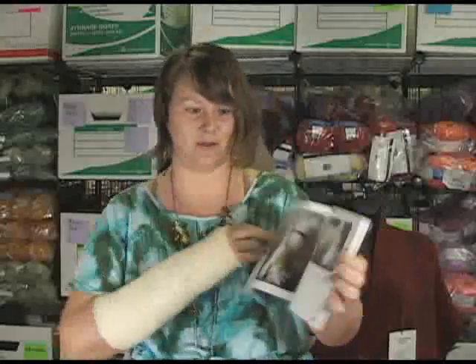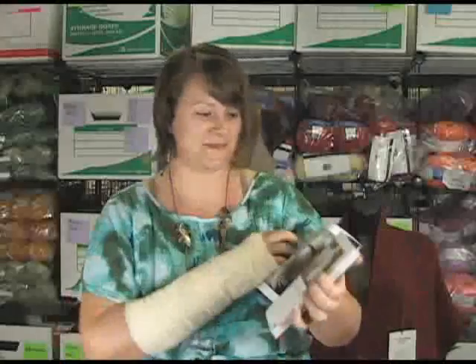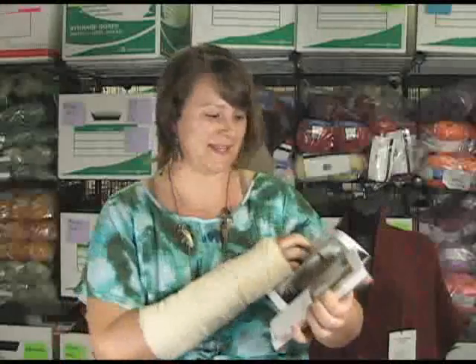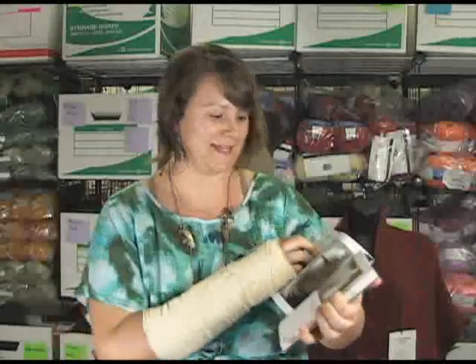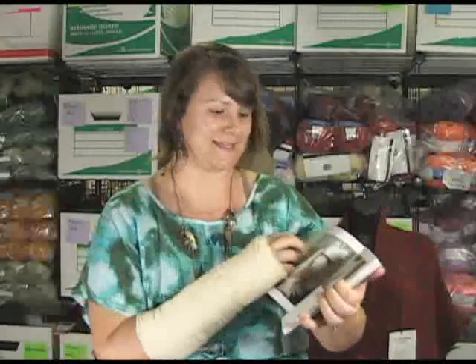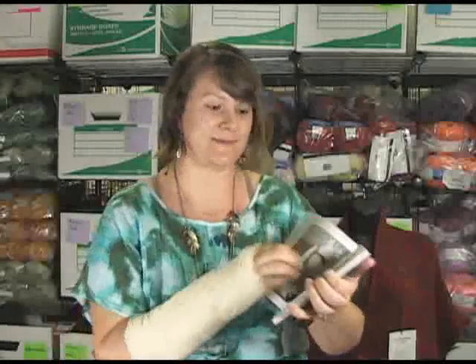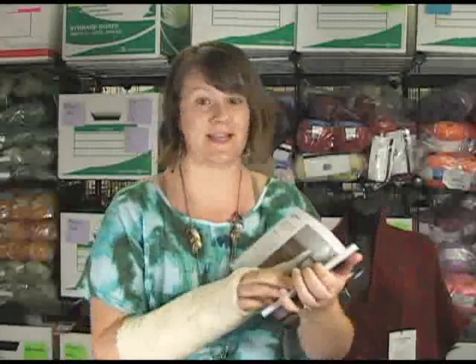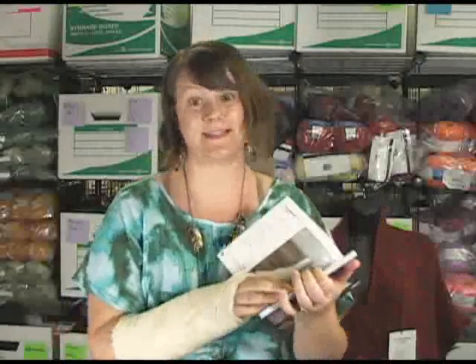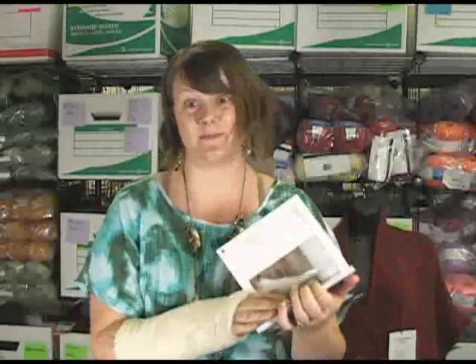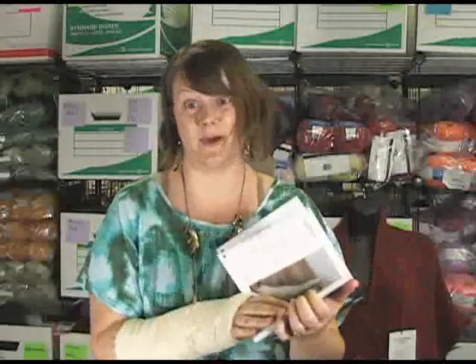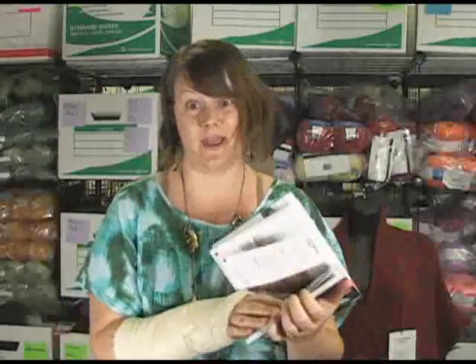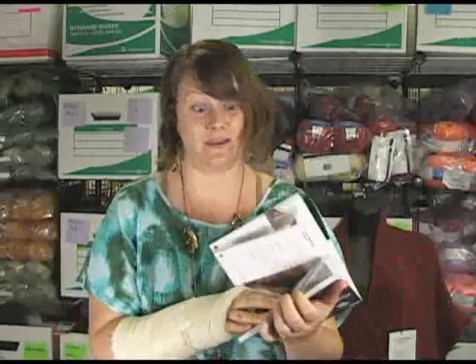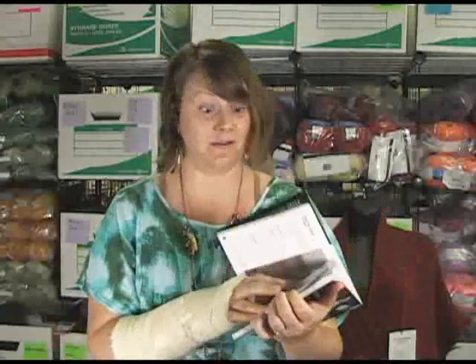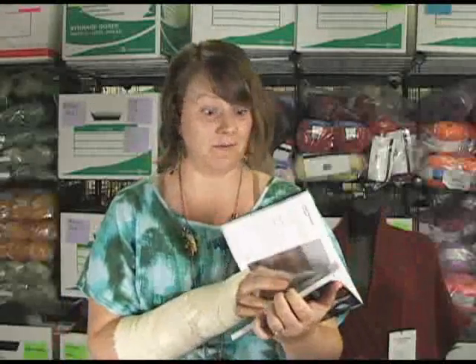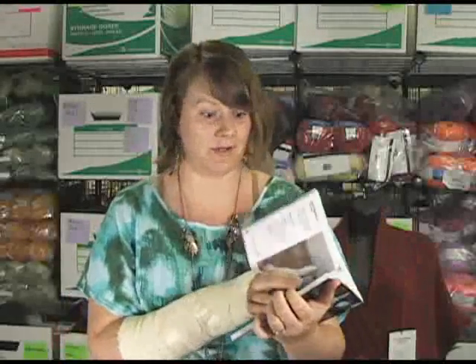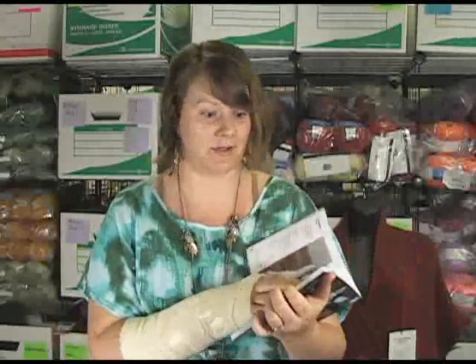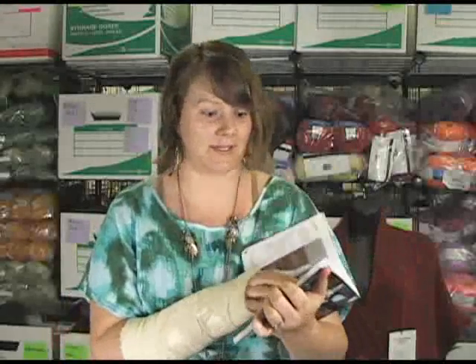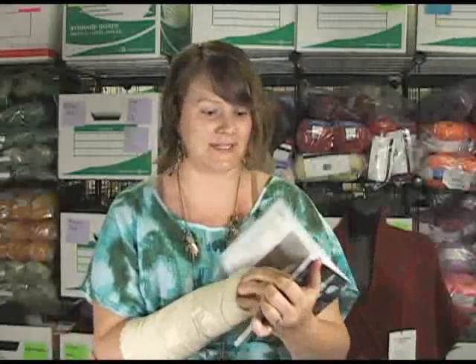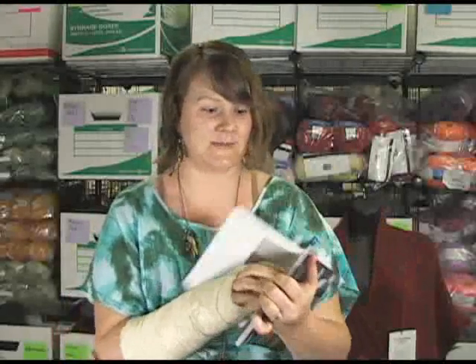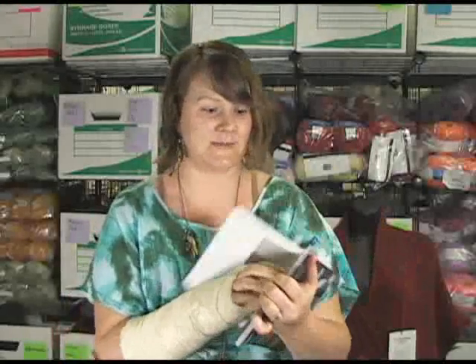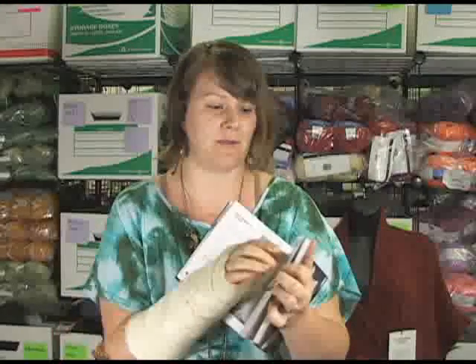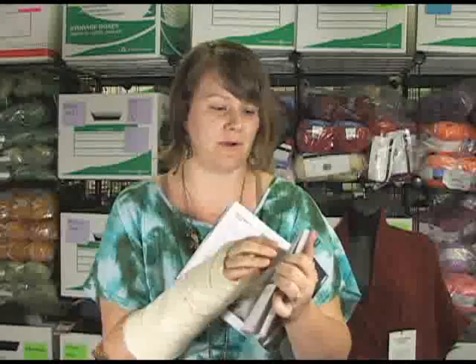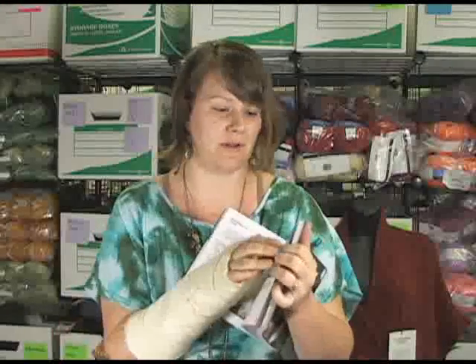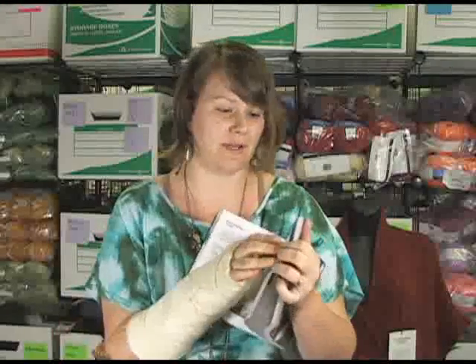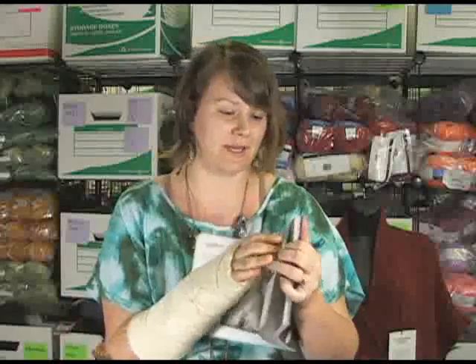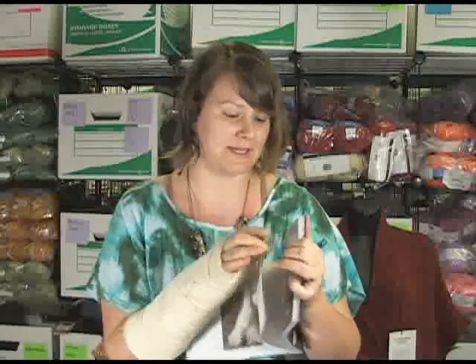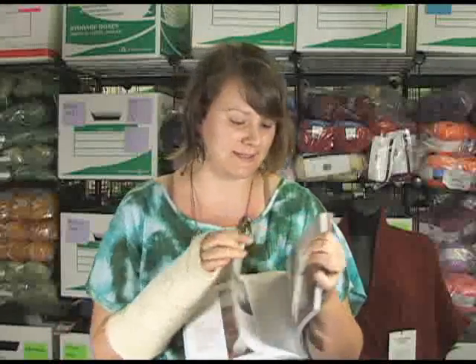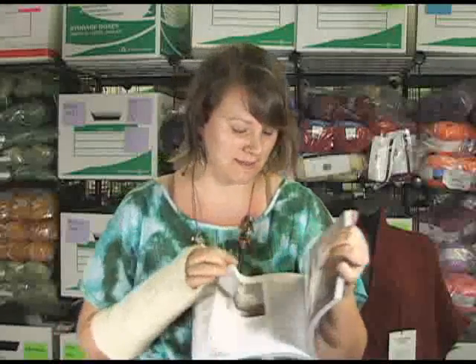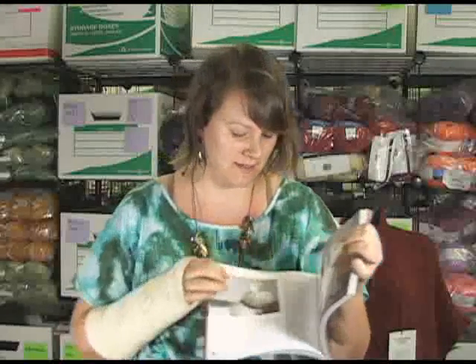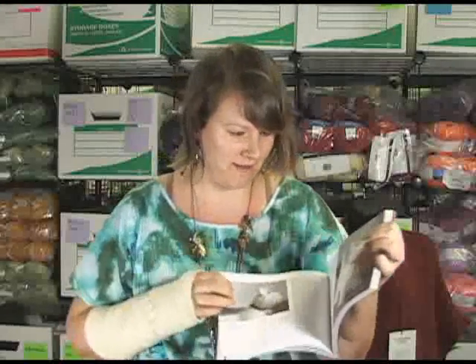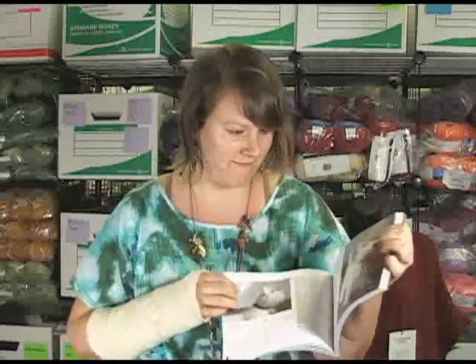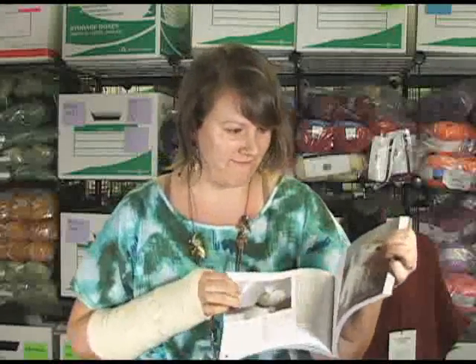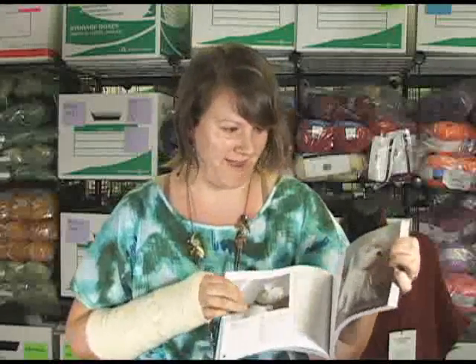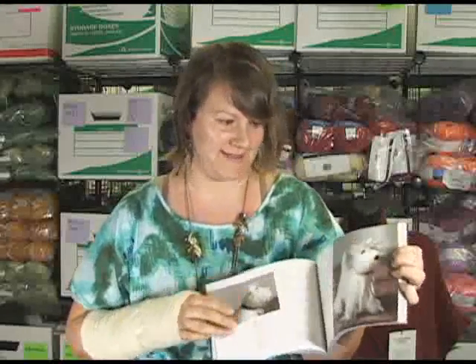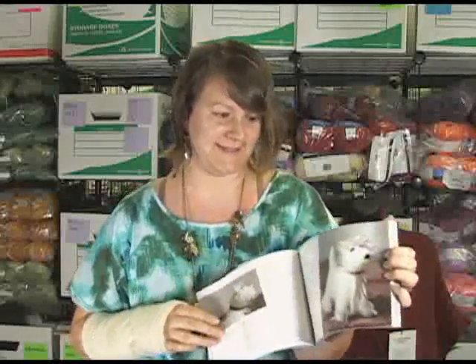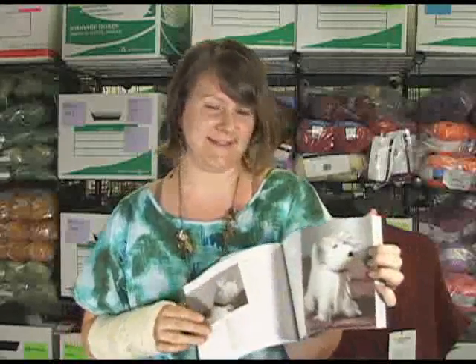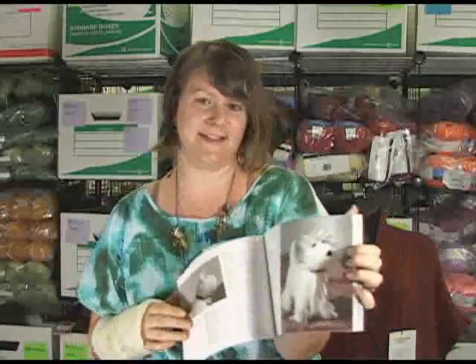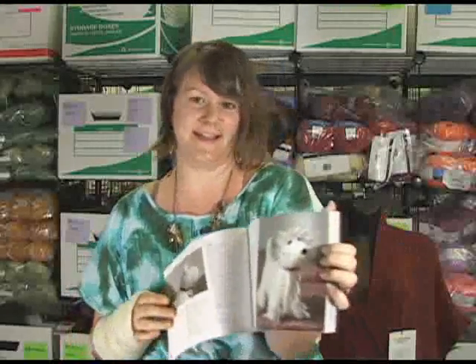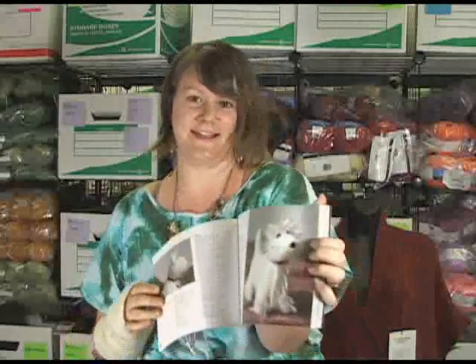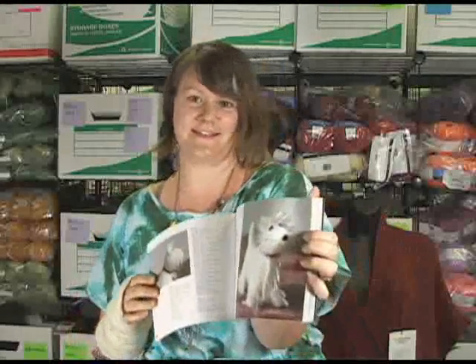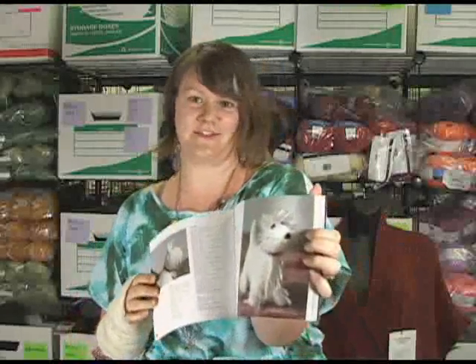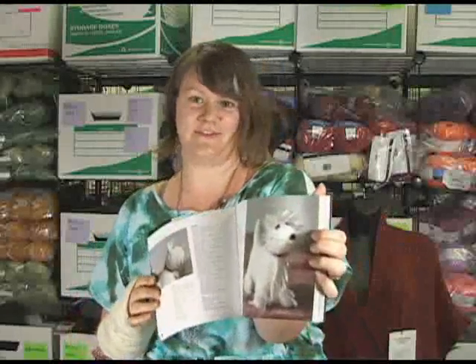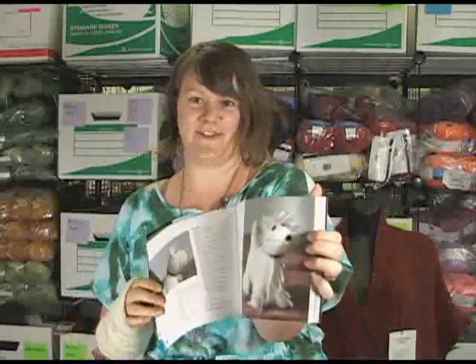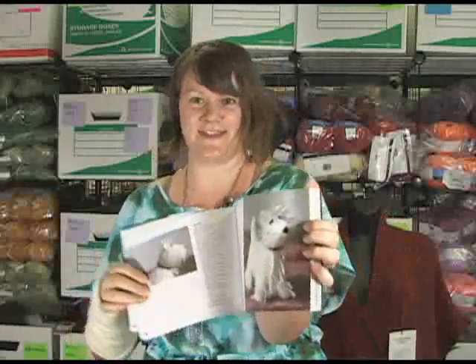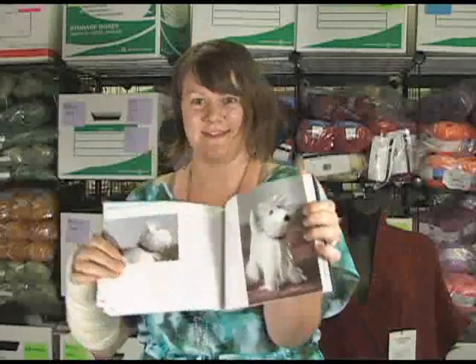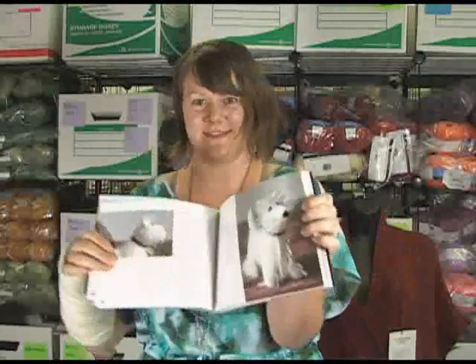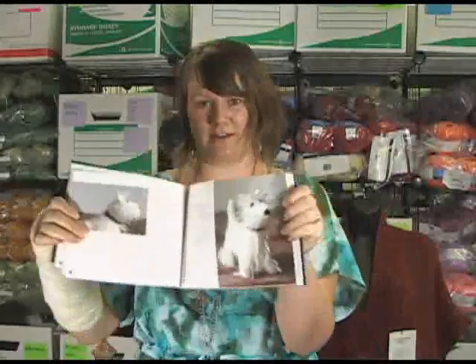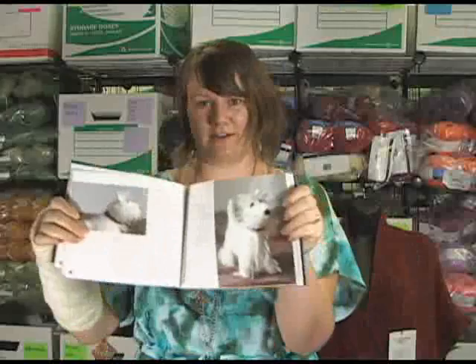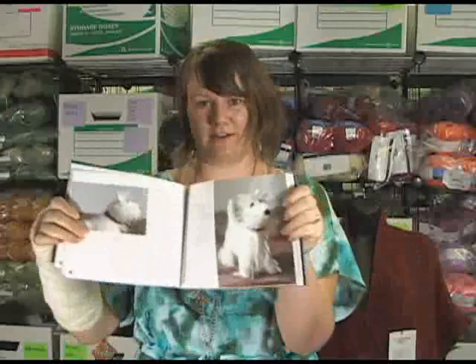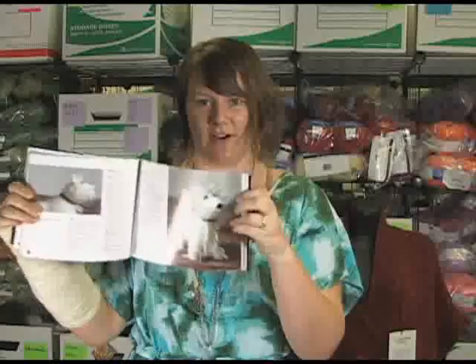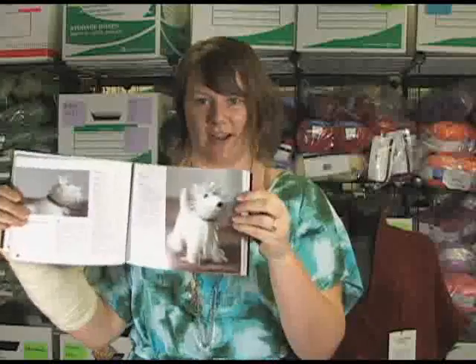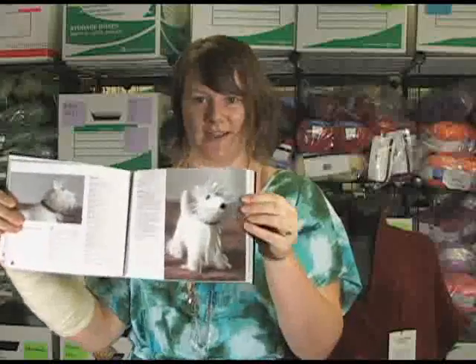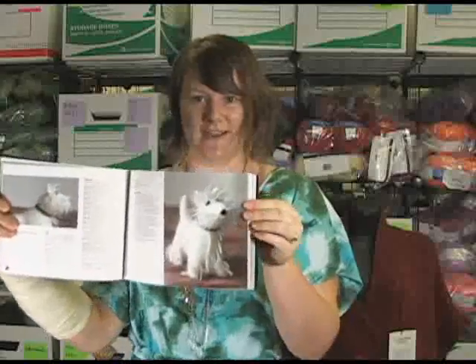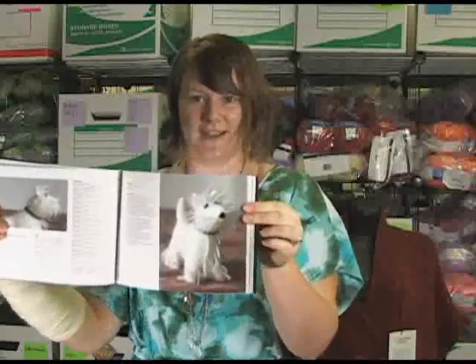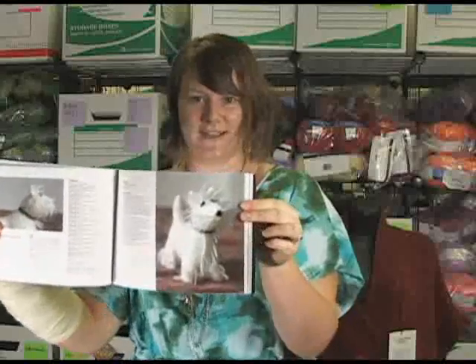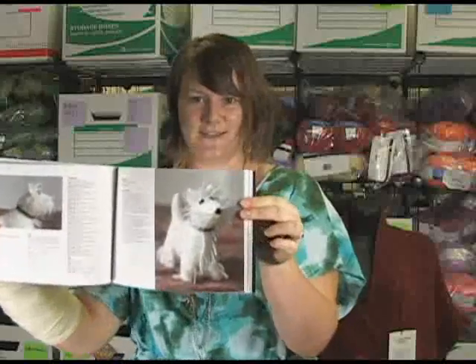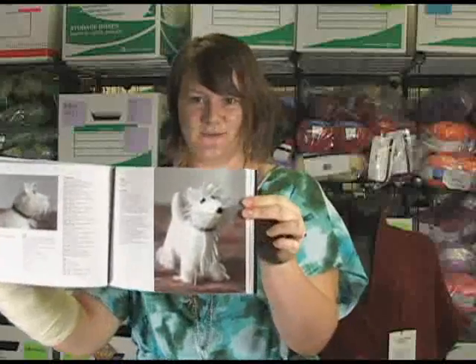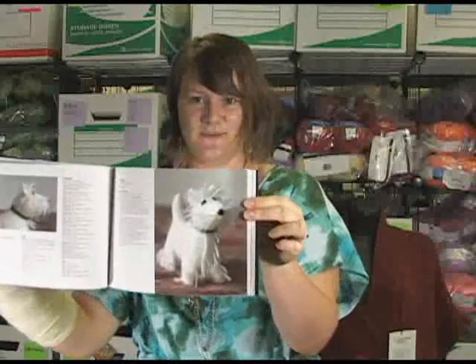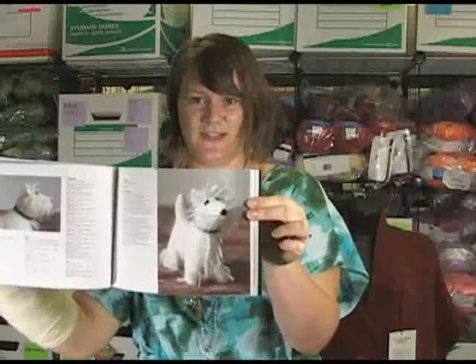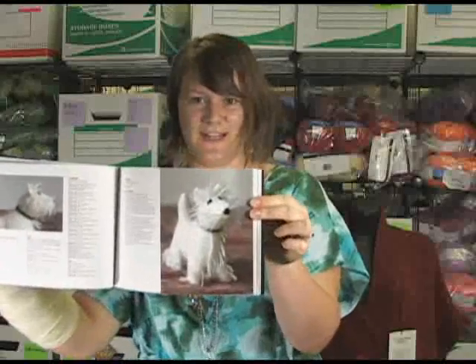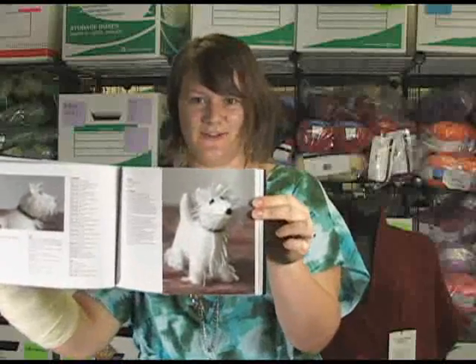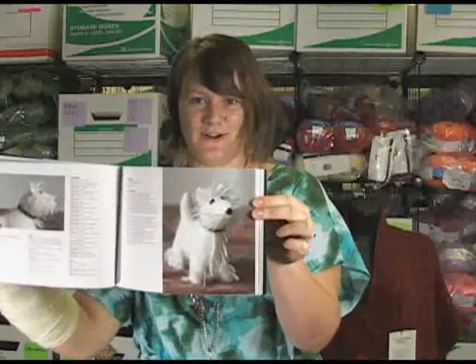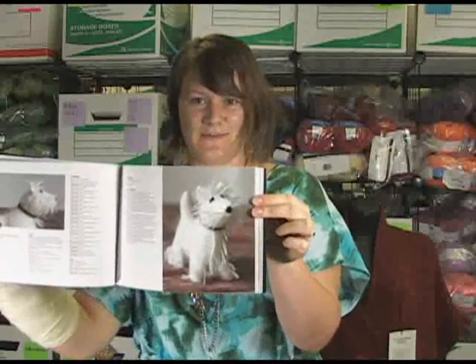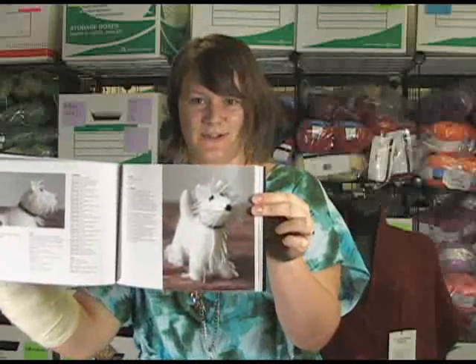Oops, that's his butt. You don't want to look at his butt, you want to look at his face. His little face is all furry — it's really adorable.